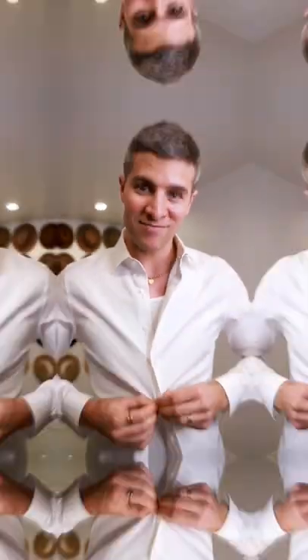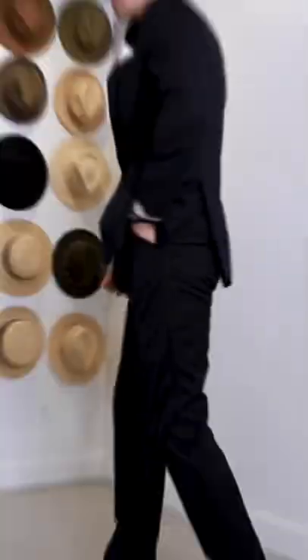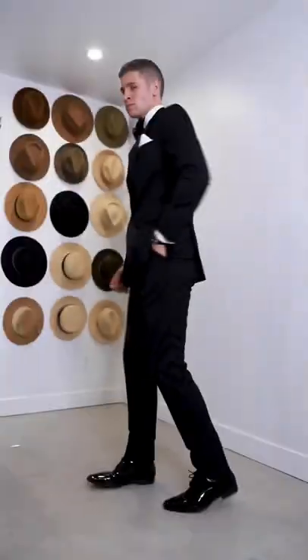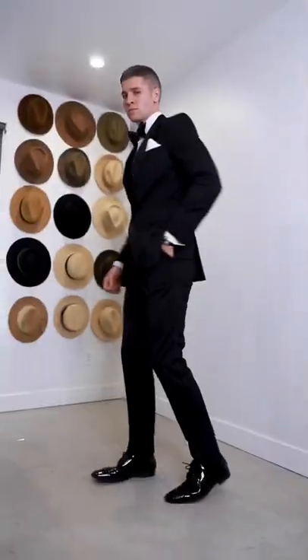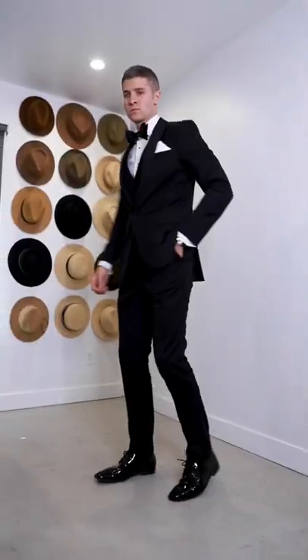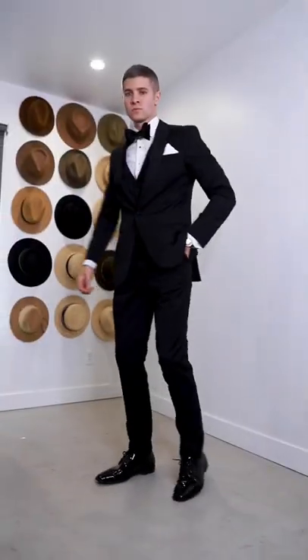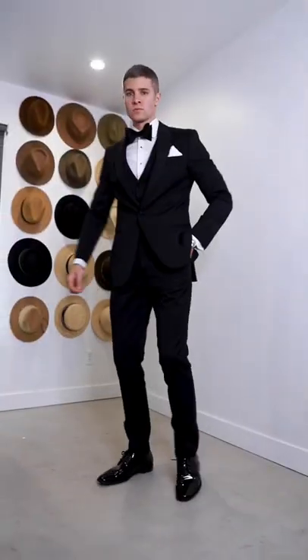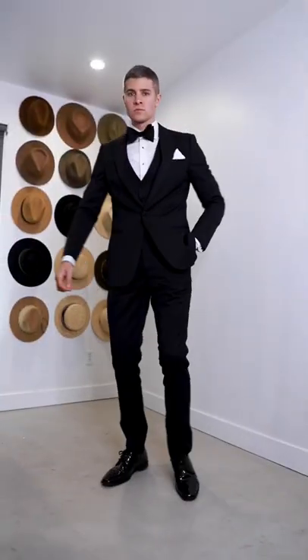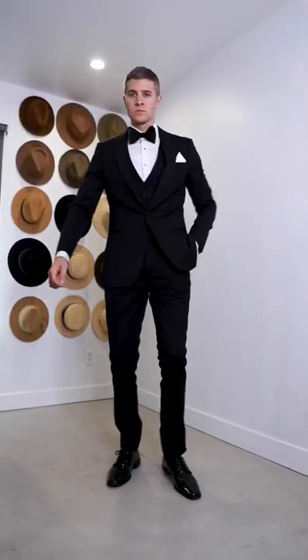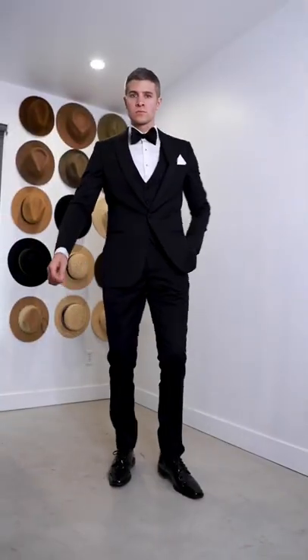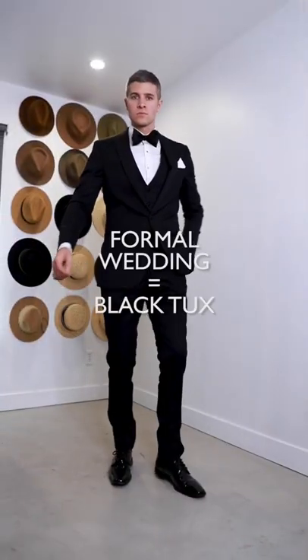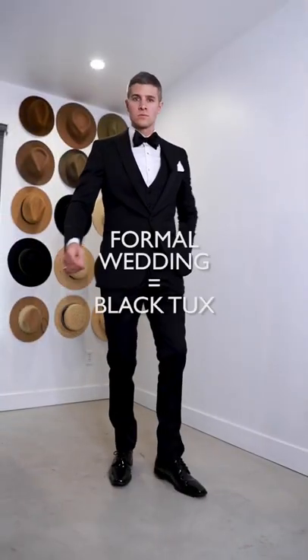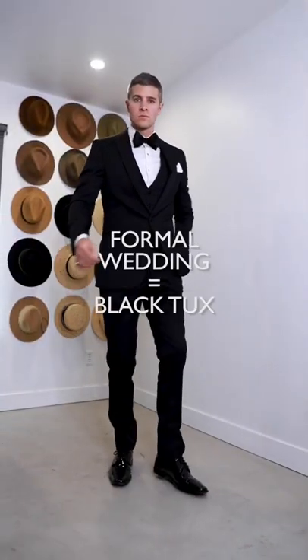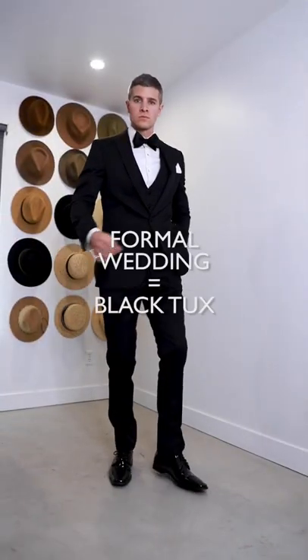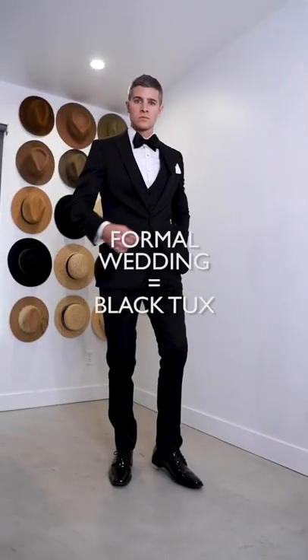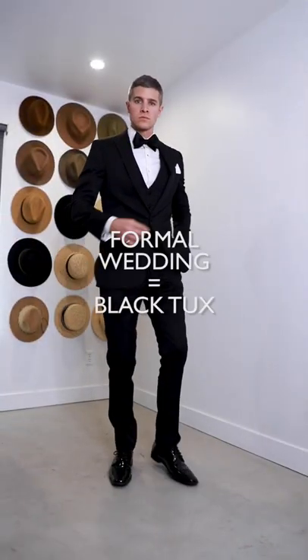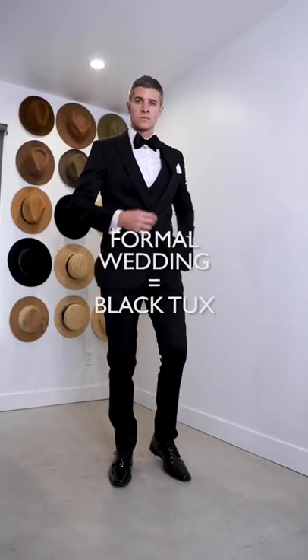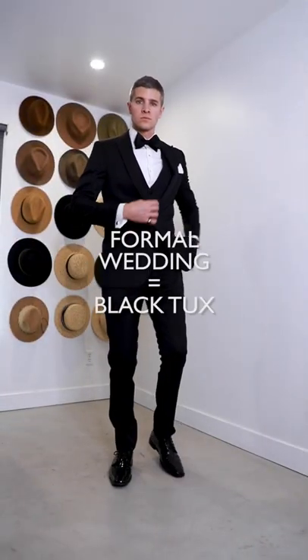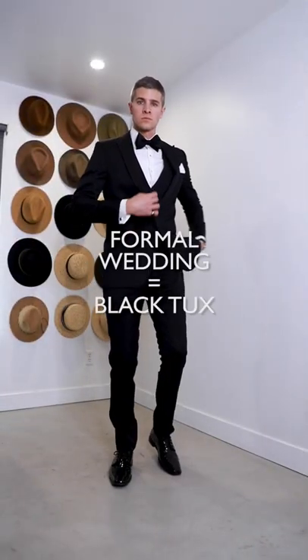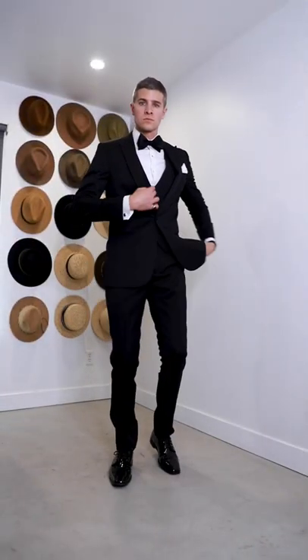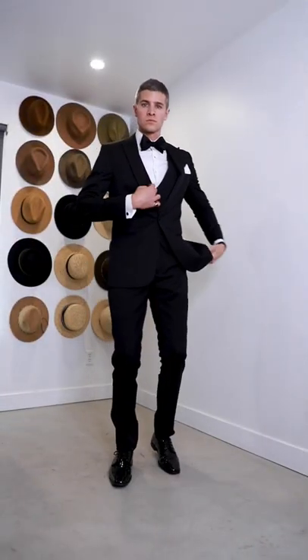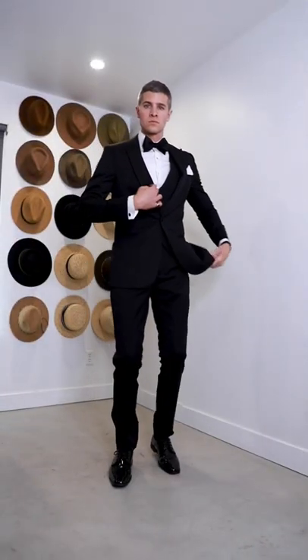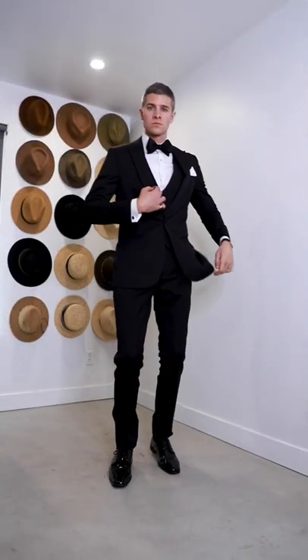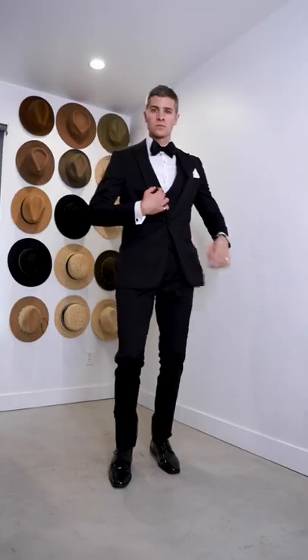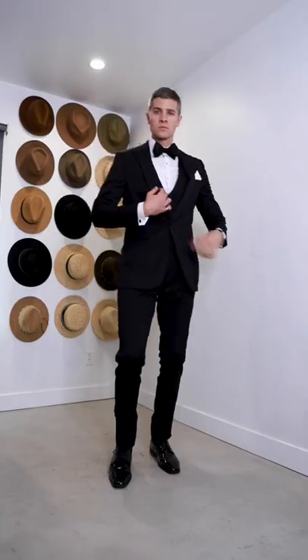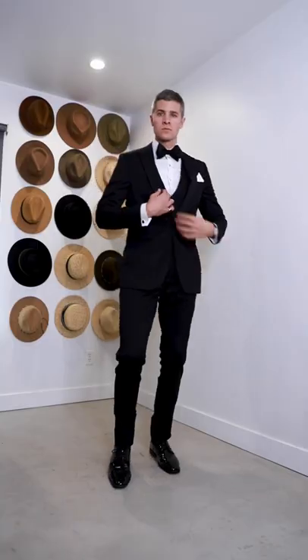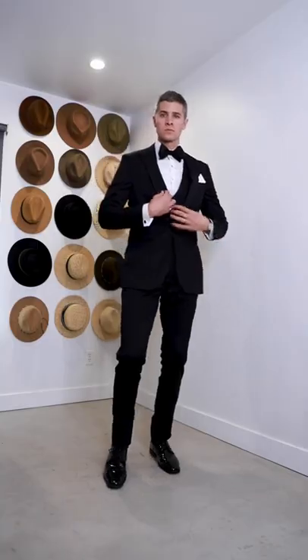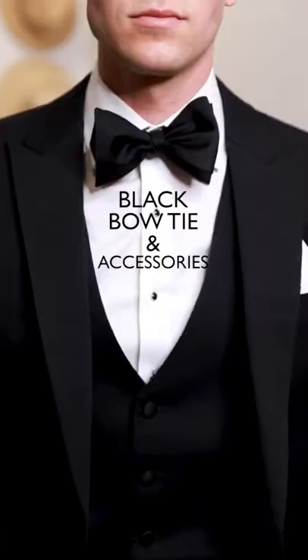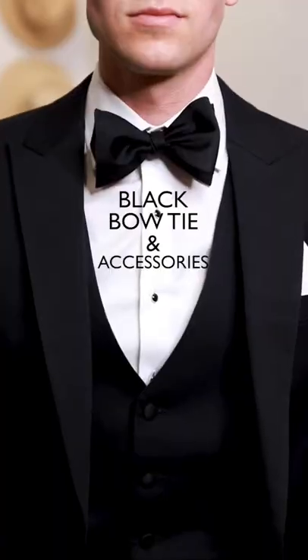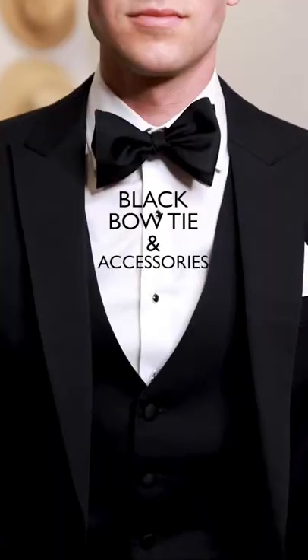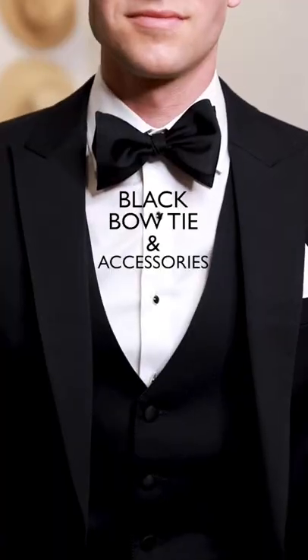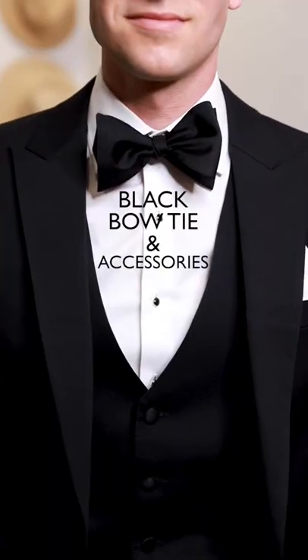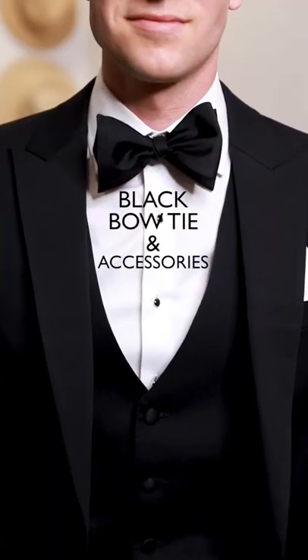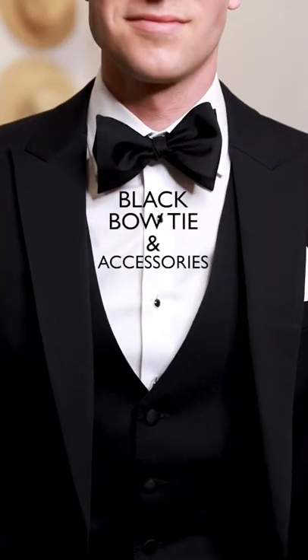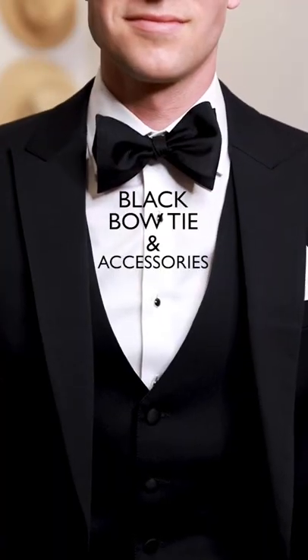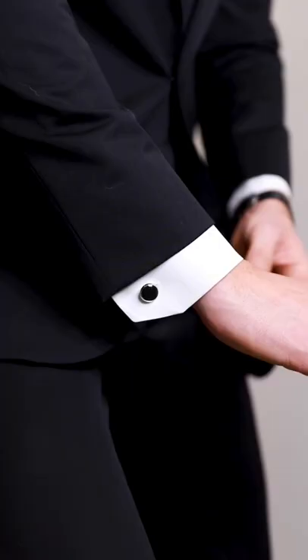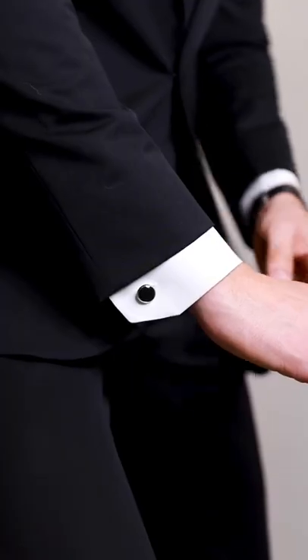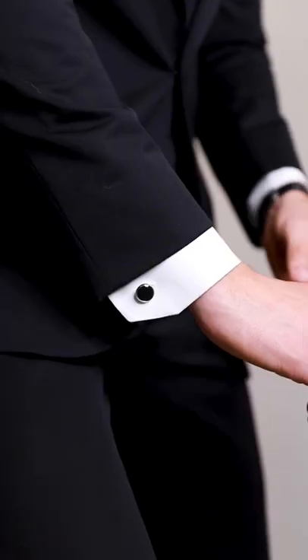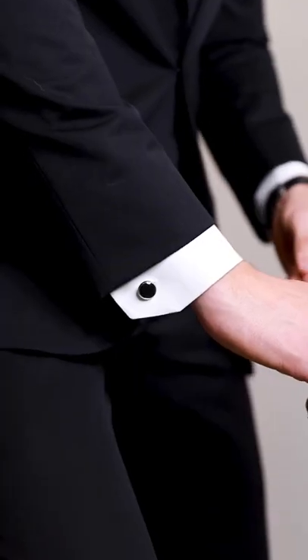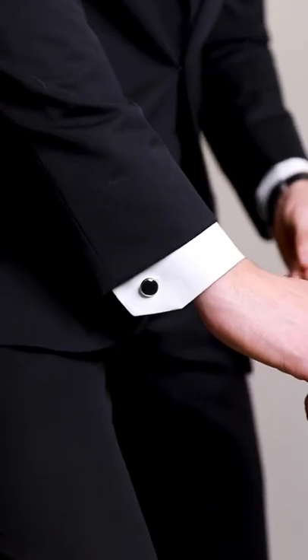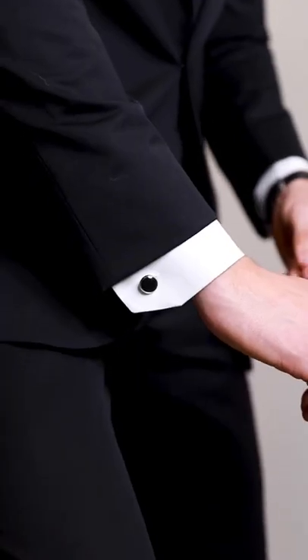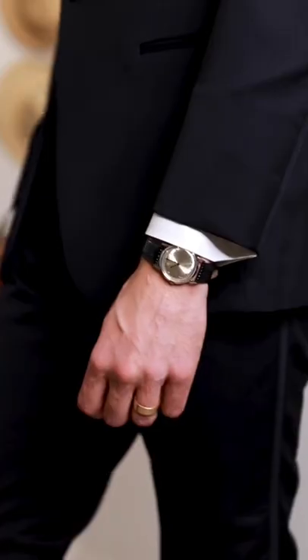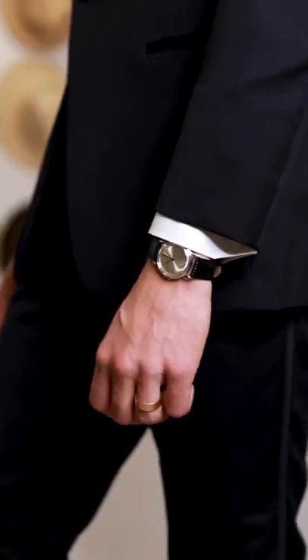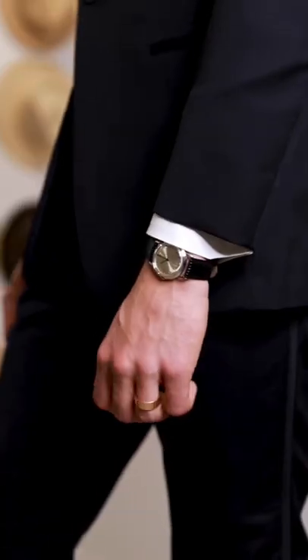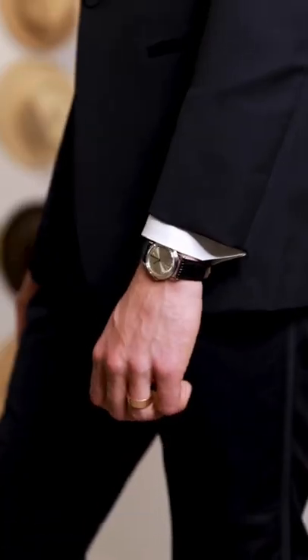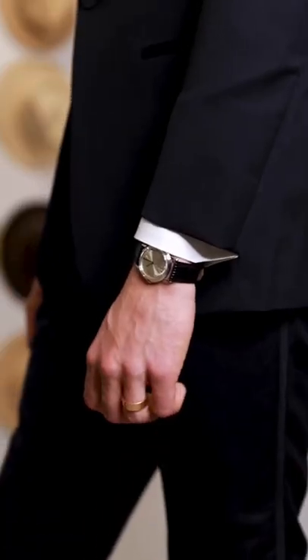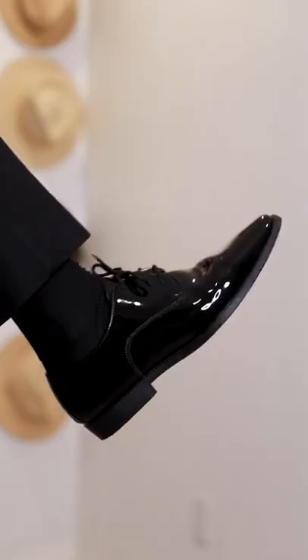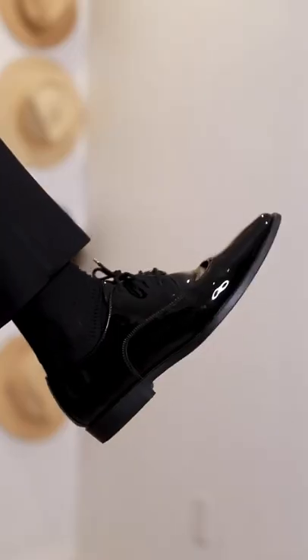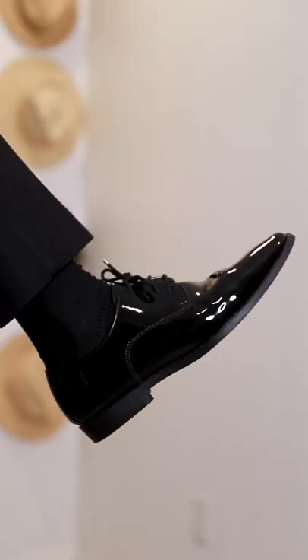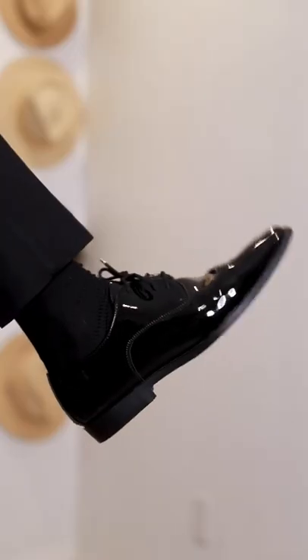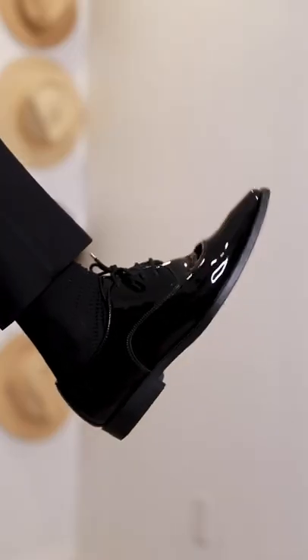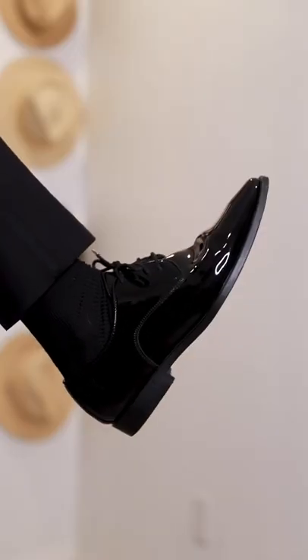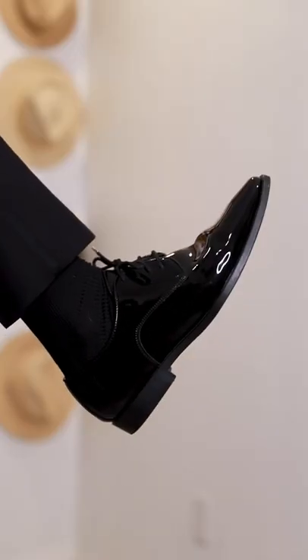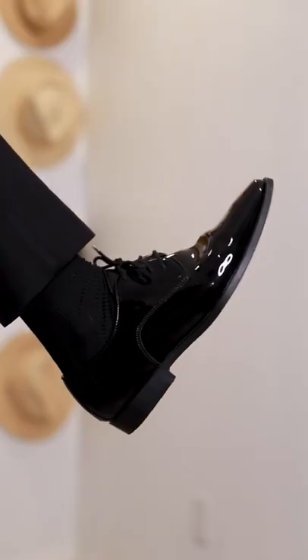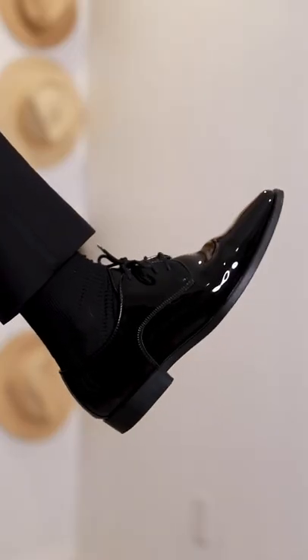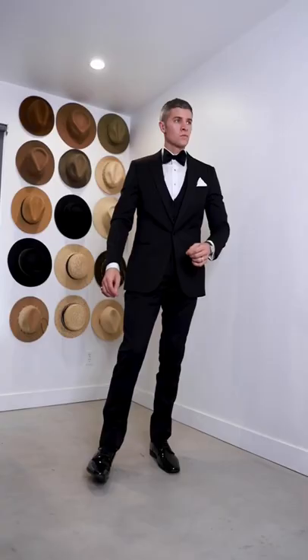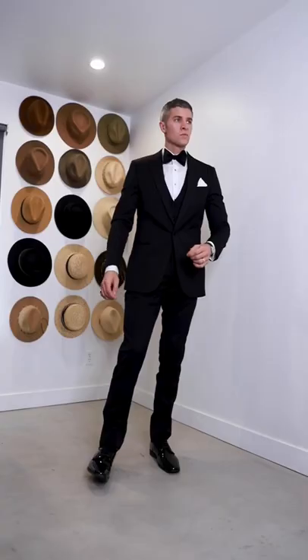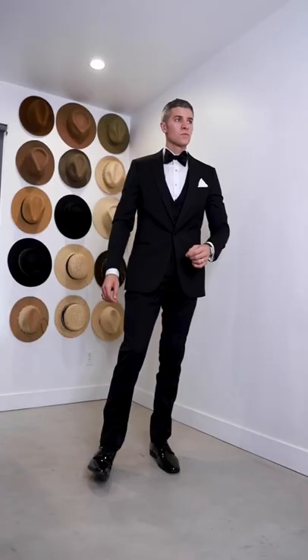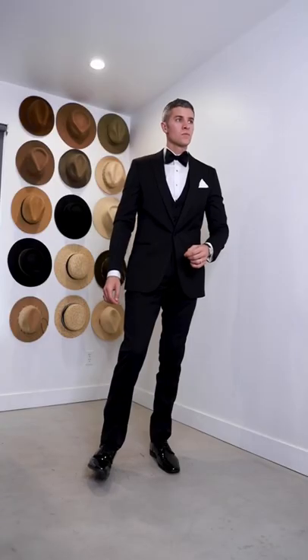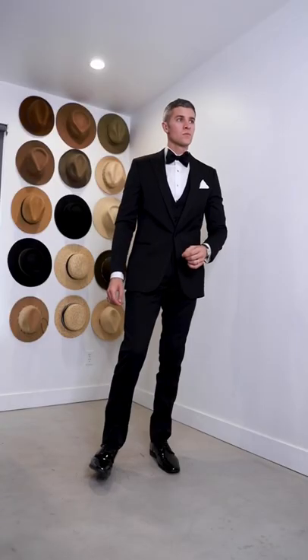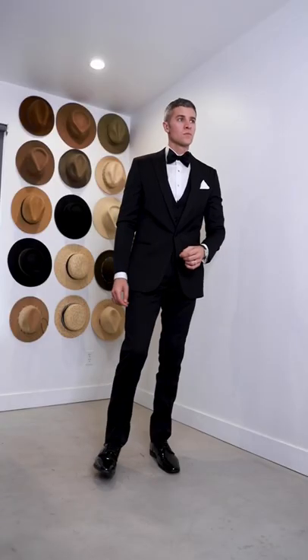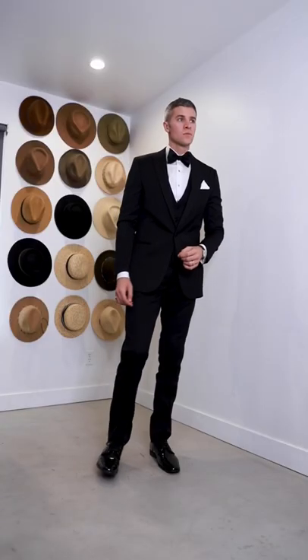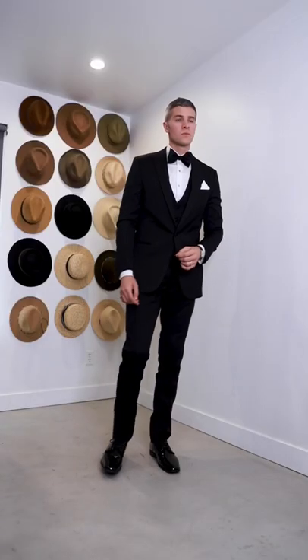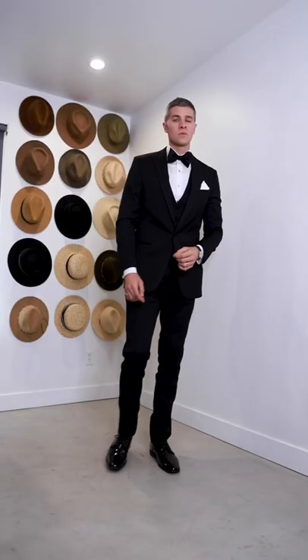For a formal wedding, you need a black tux like this Vera Wang from Men's Warehouse. Dark accessories, patent leather shoes. You're going to look like James Bond. It's so good.